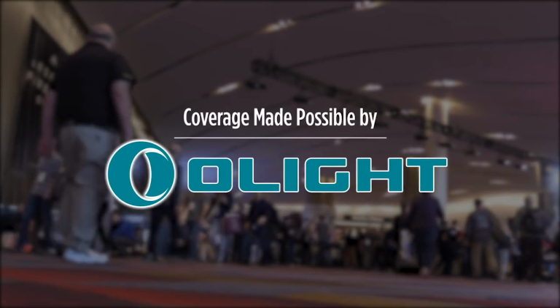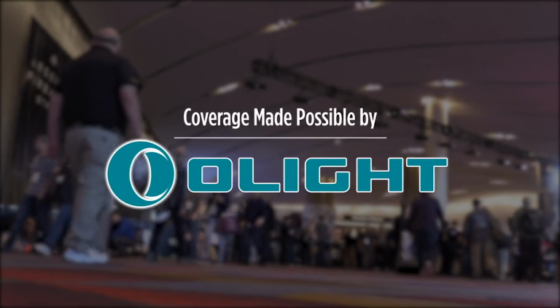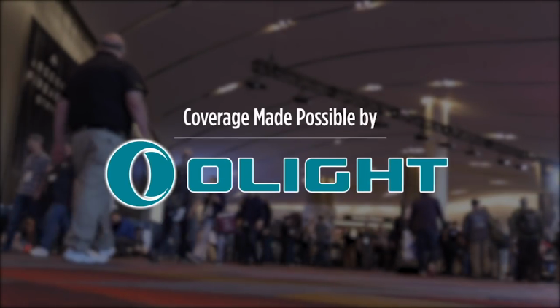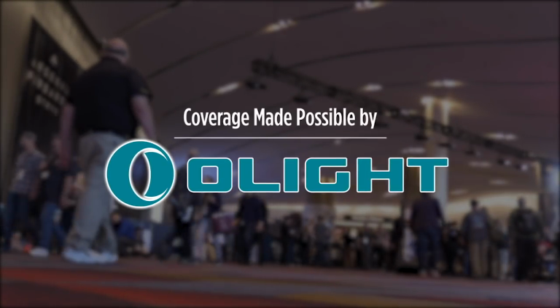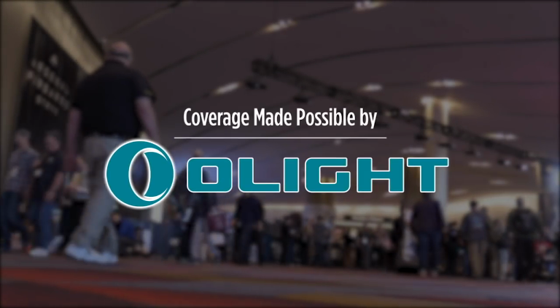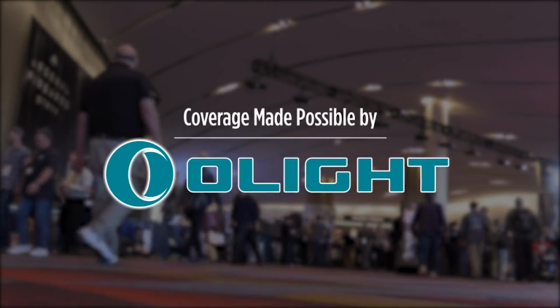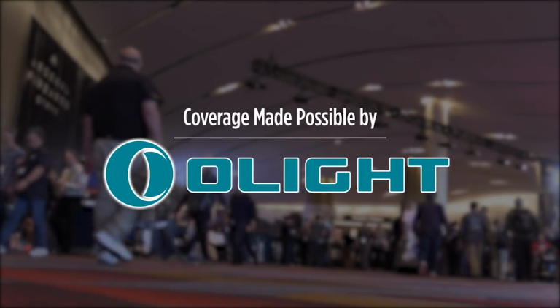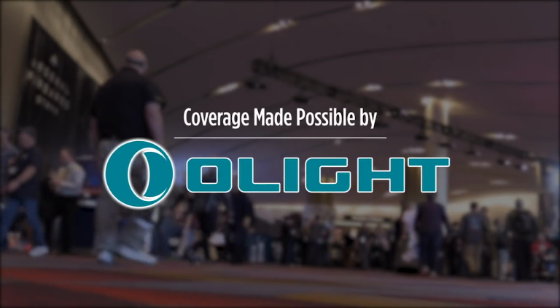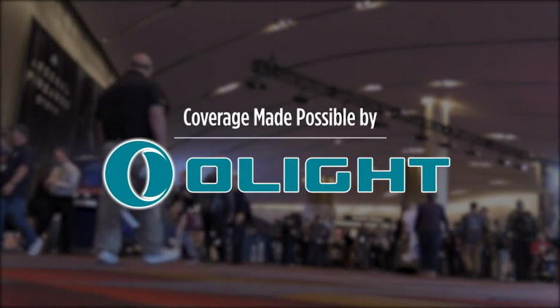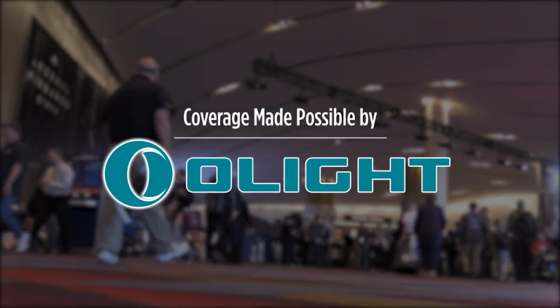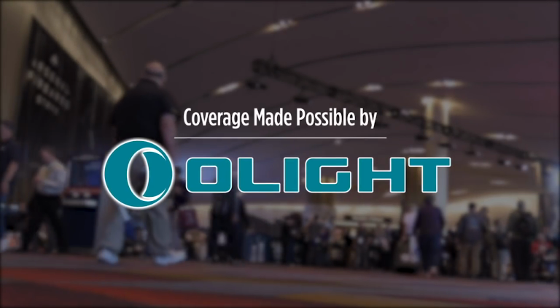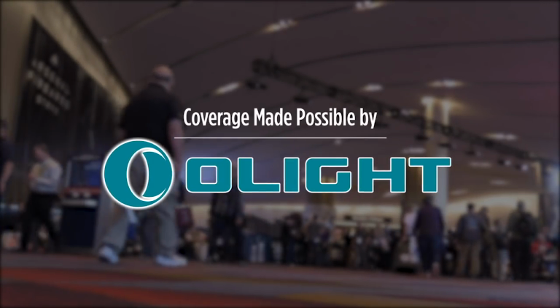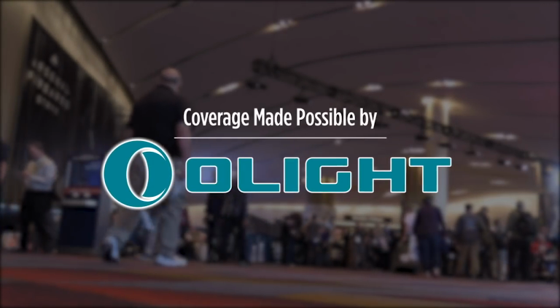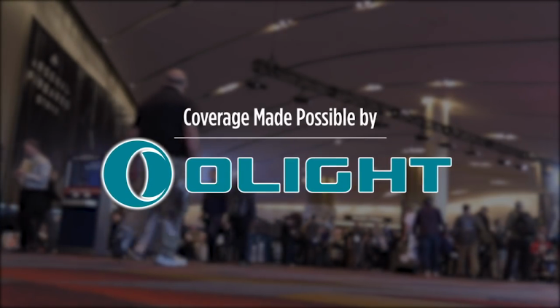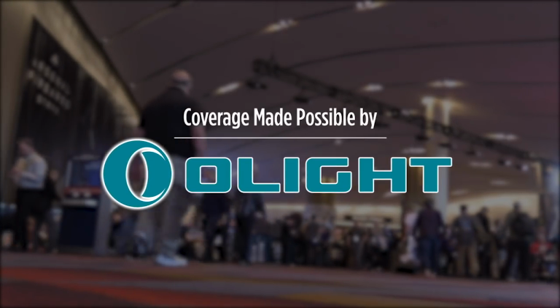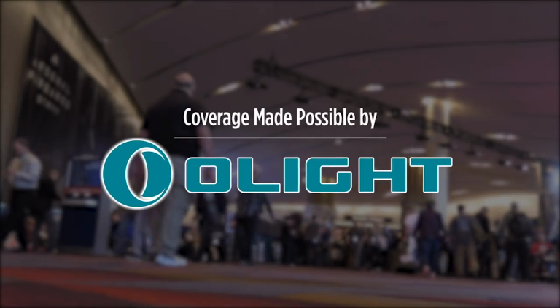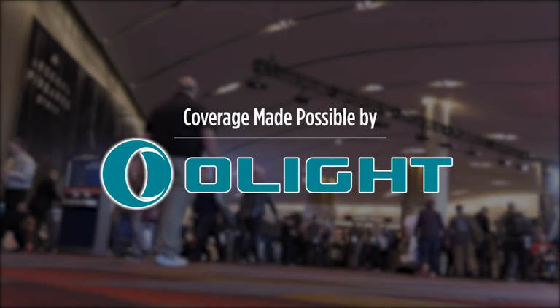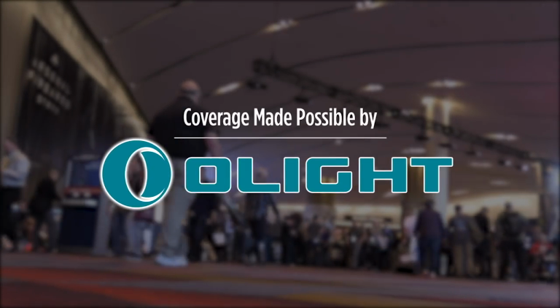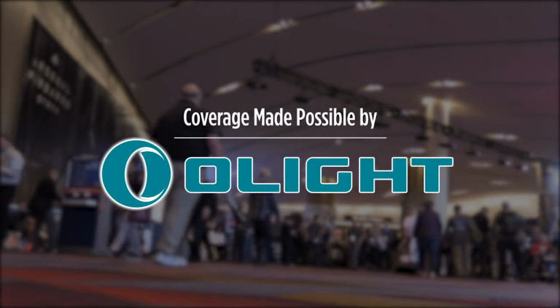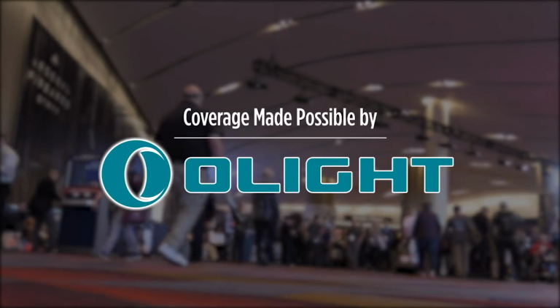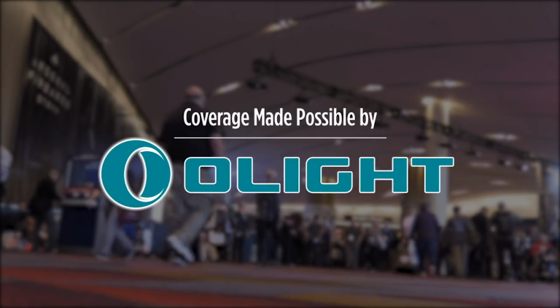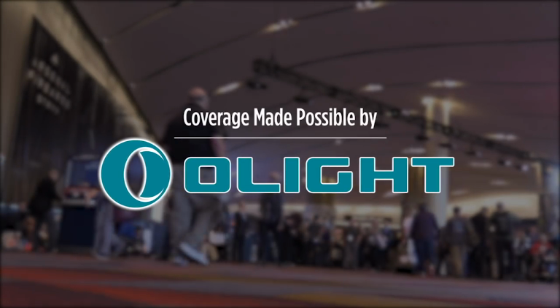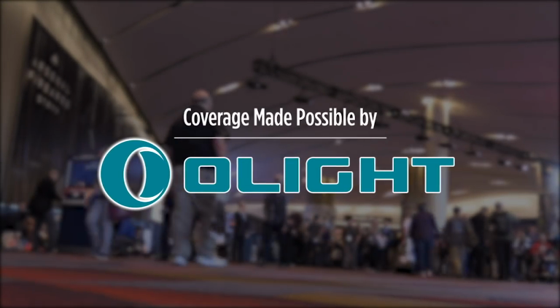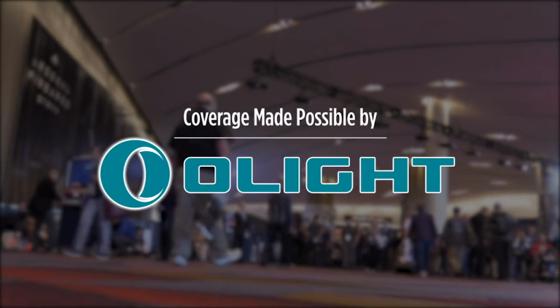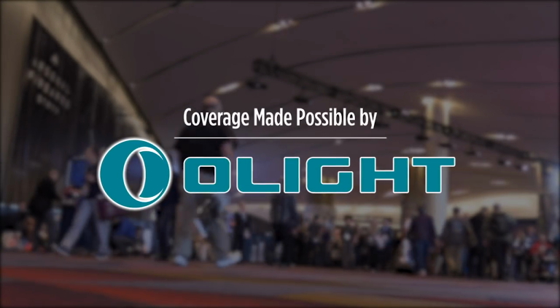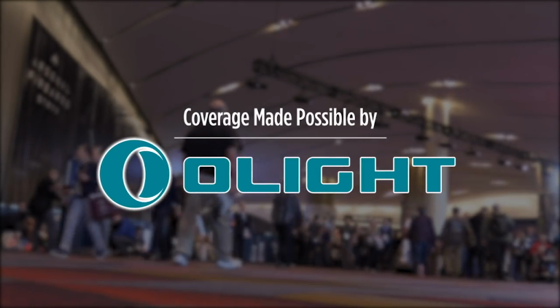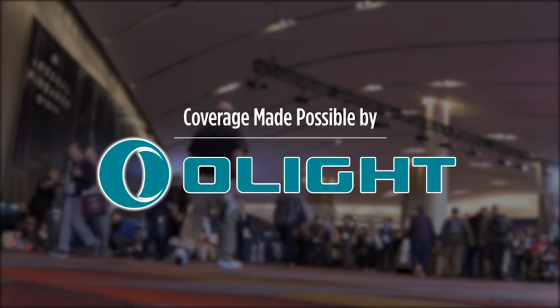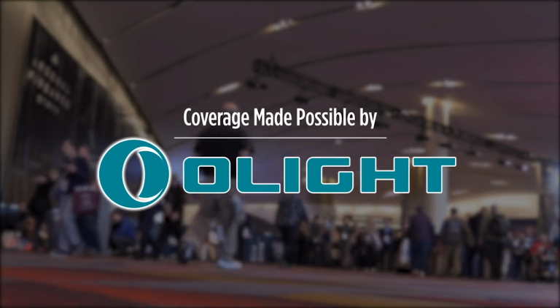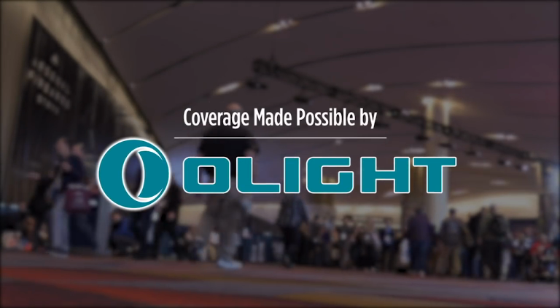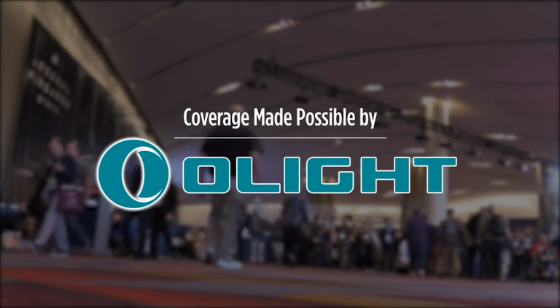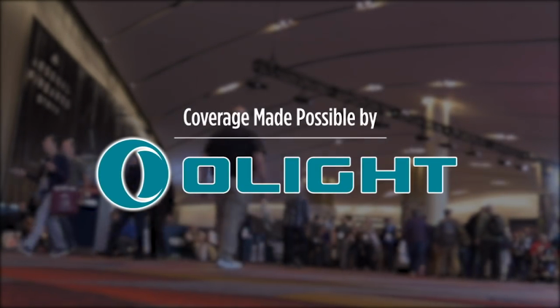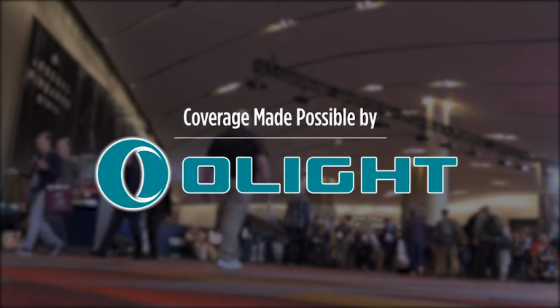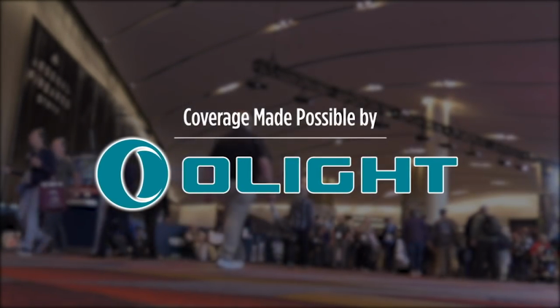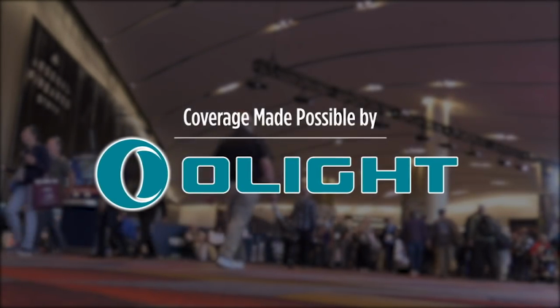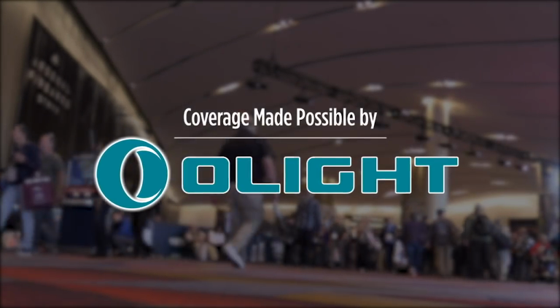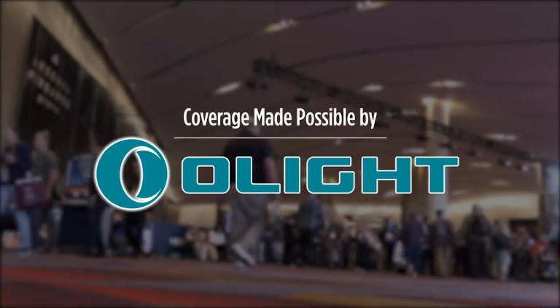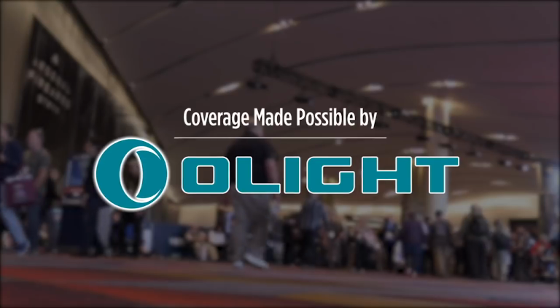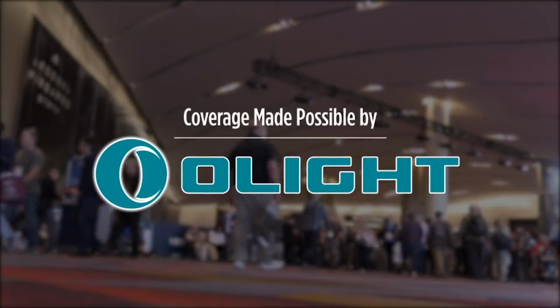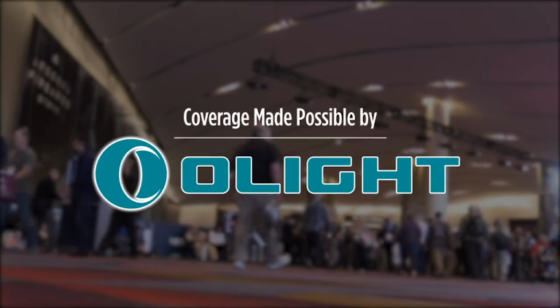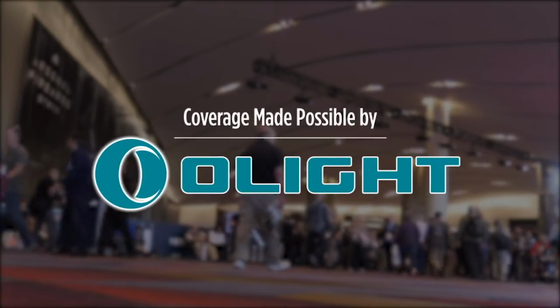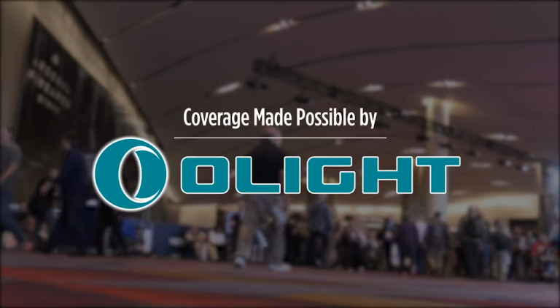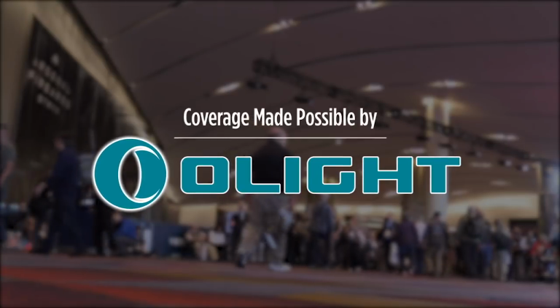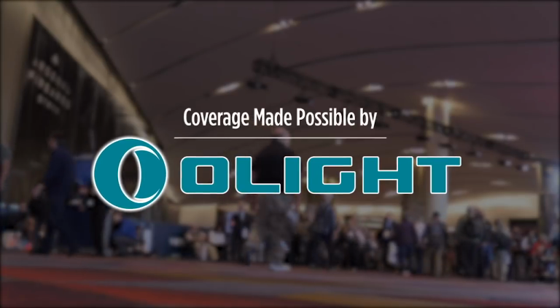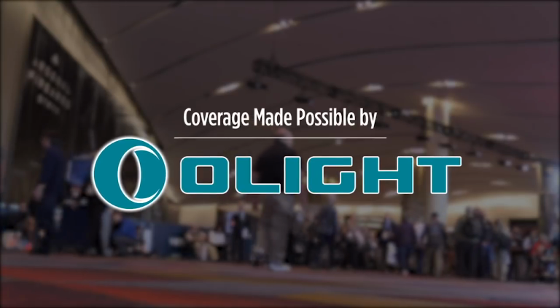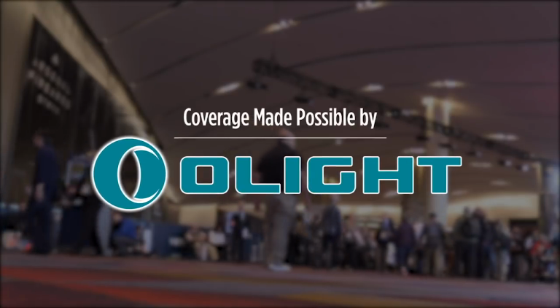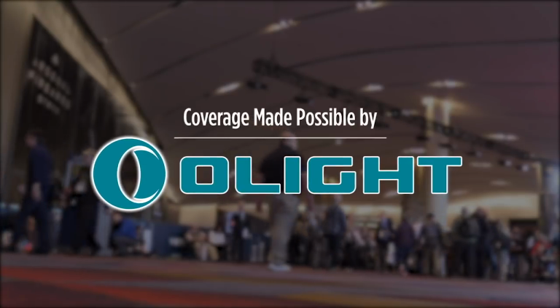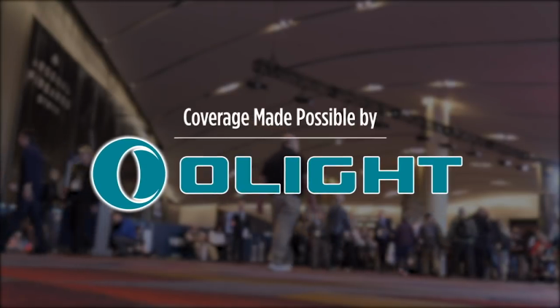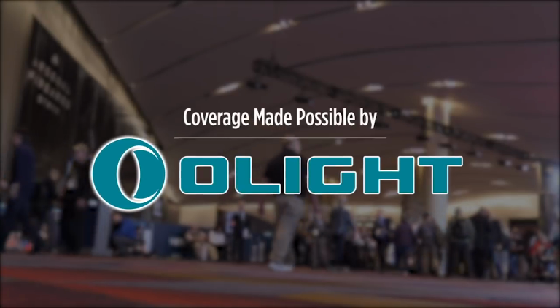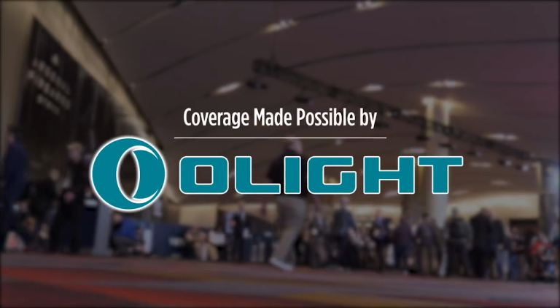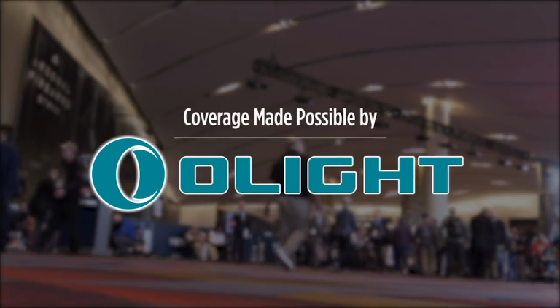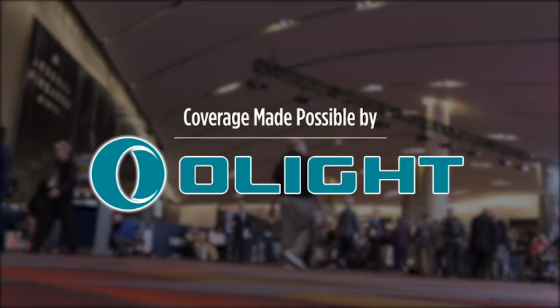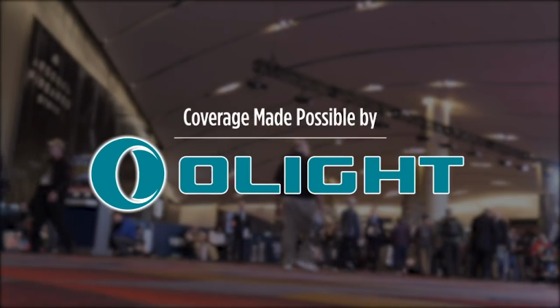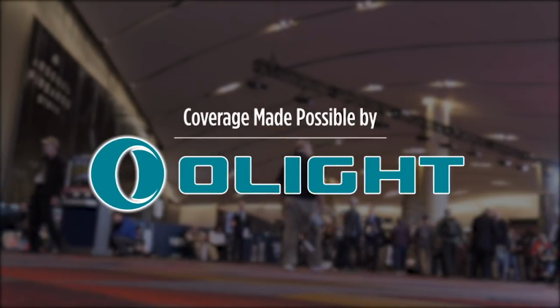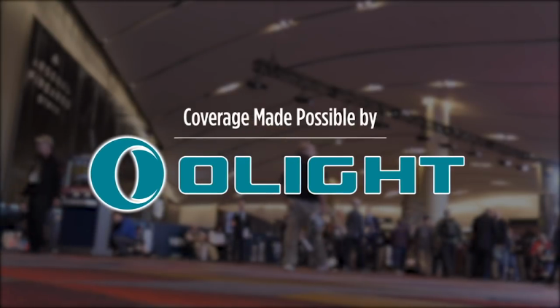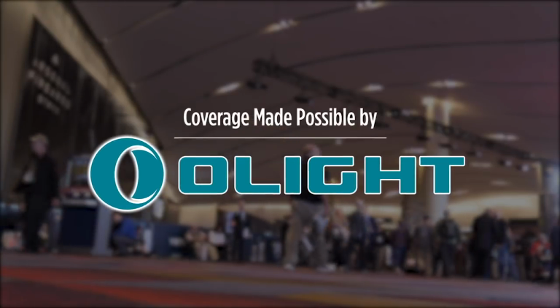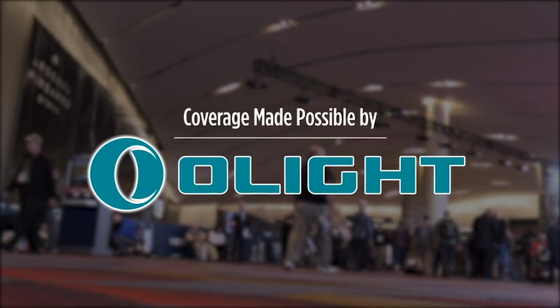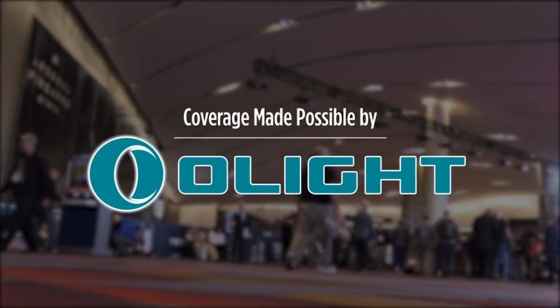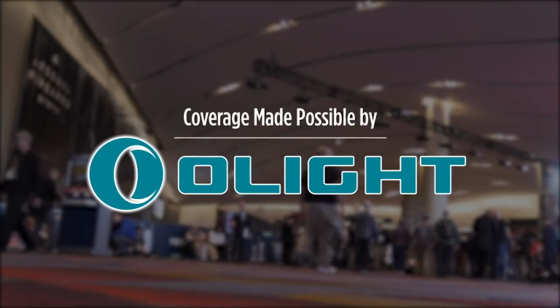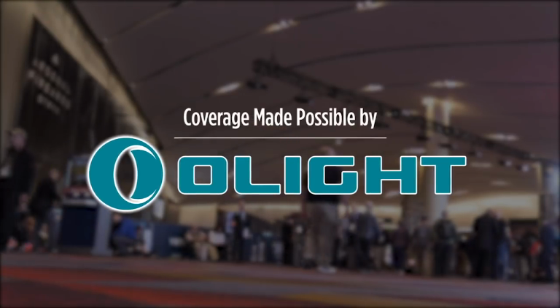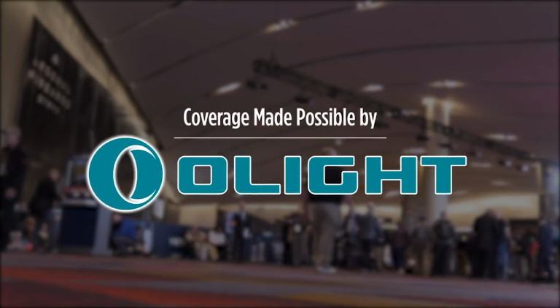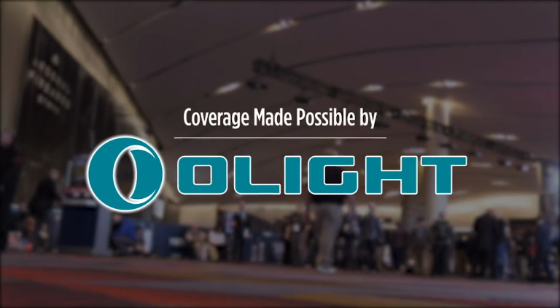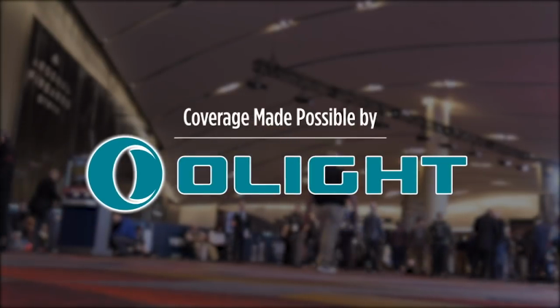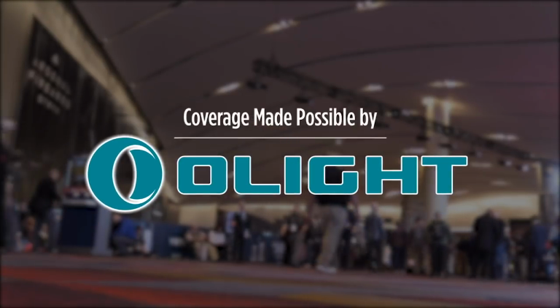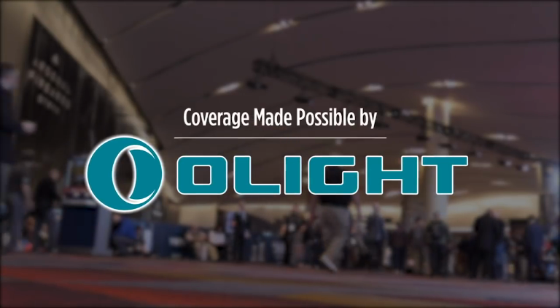These lights are intuitive, tough and very bright. Use the link below and code OLIGHT10 for 10% off any time.